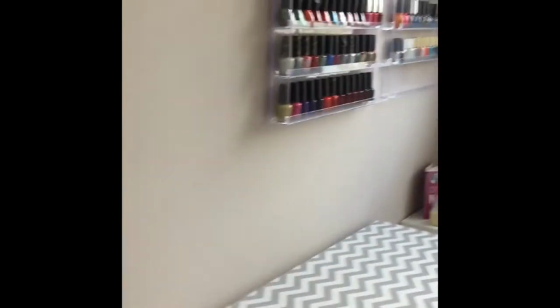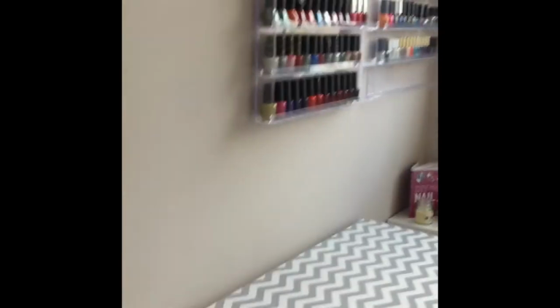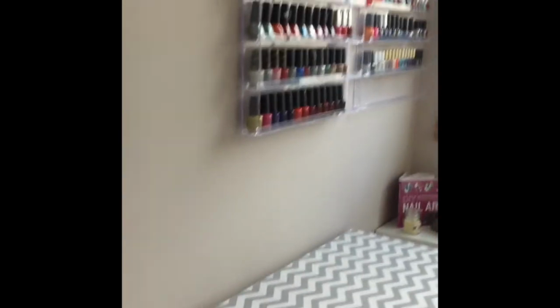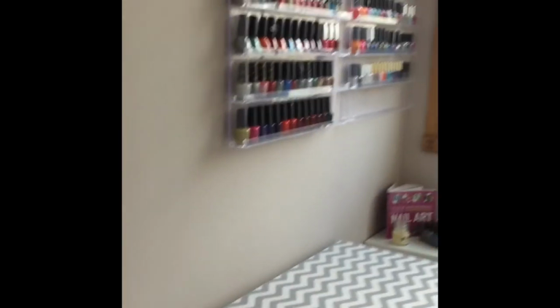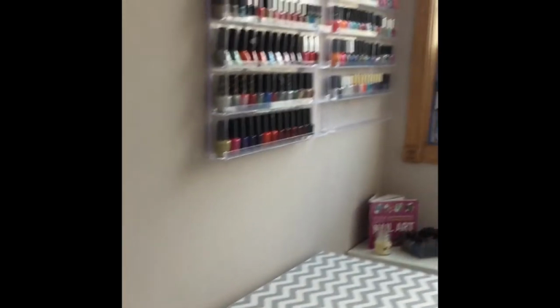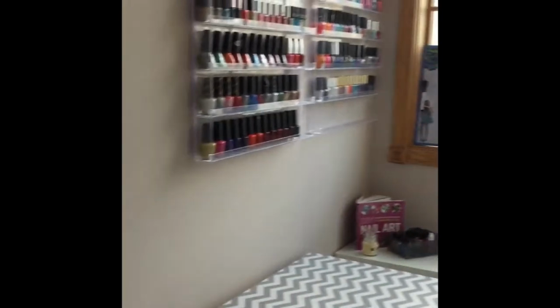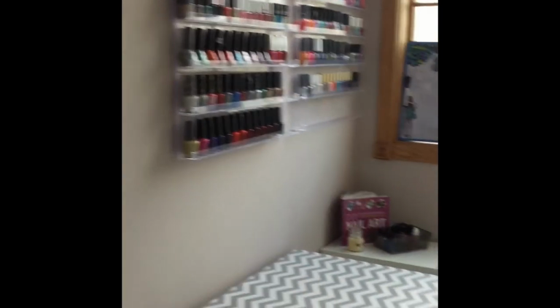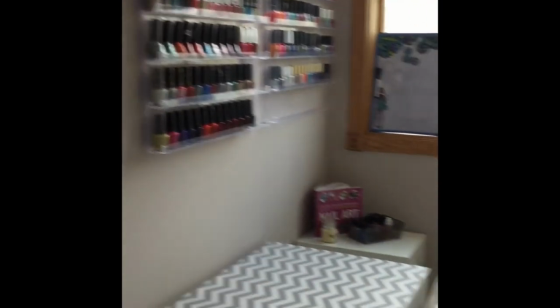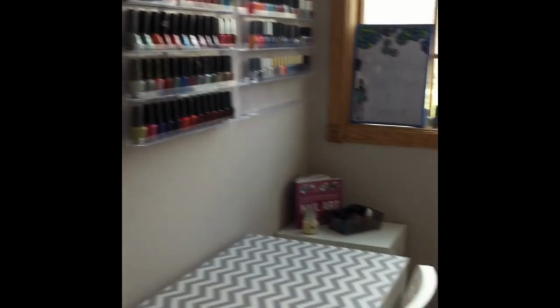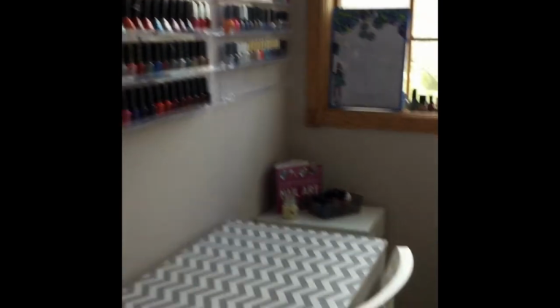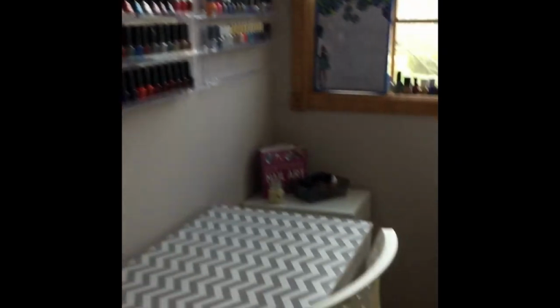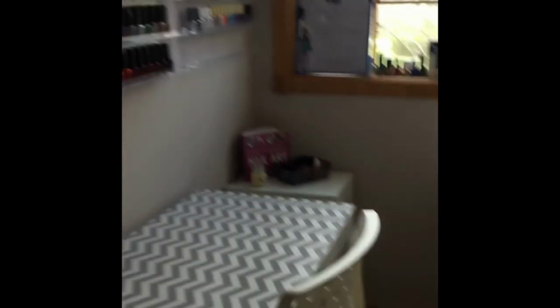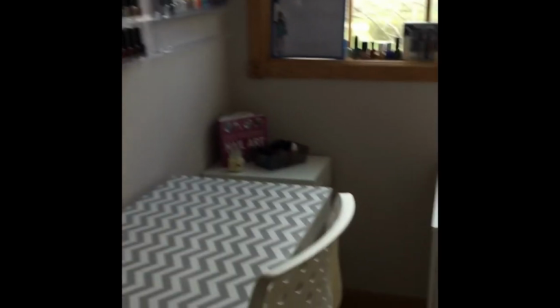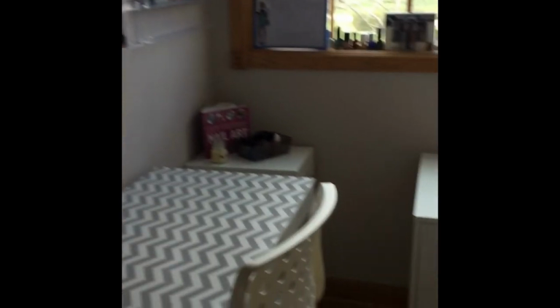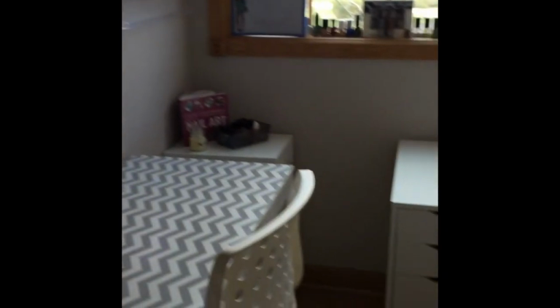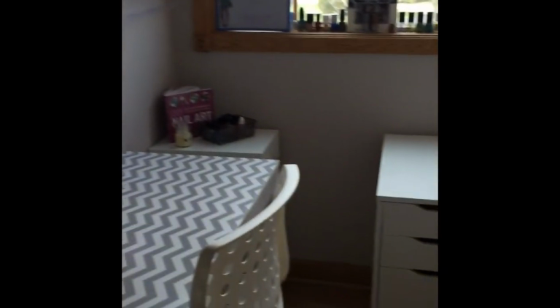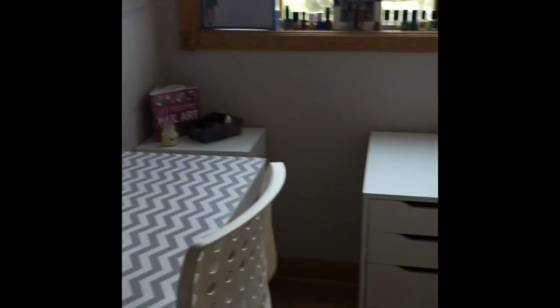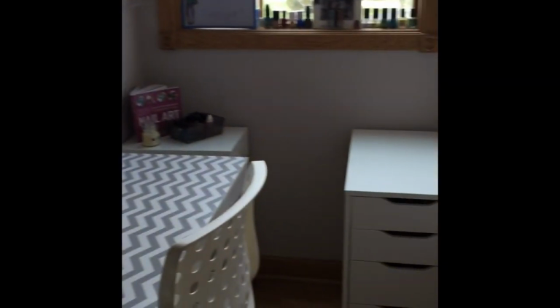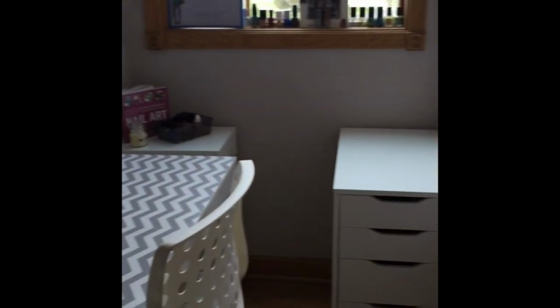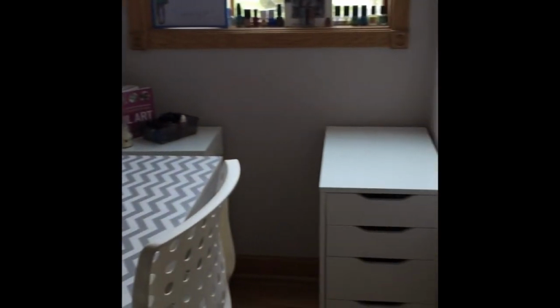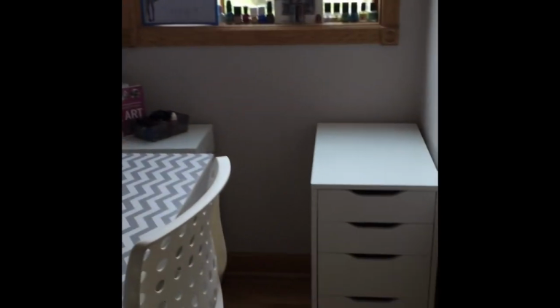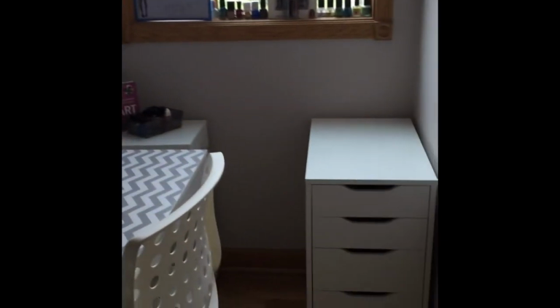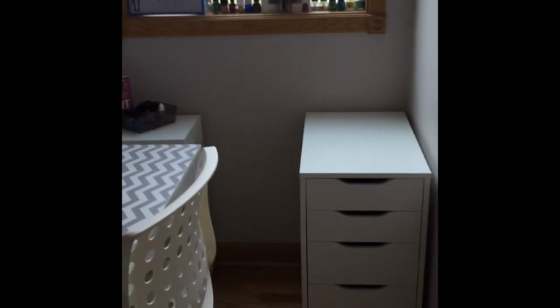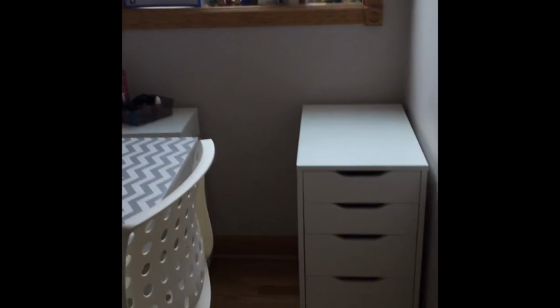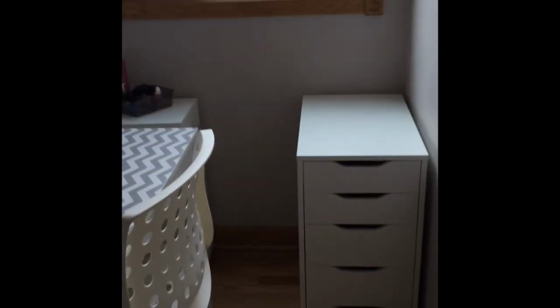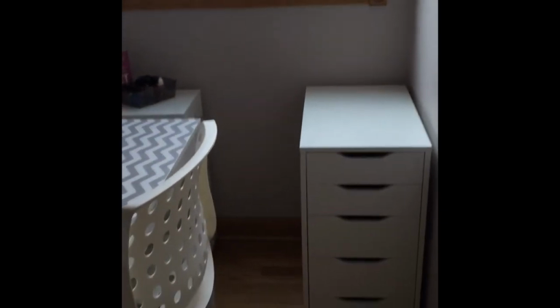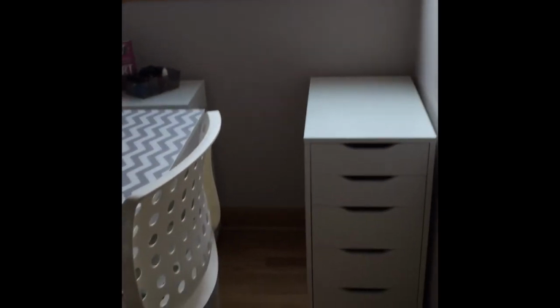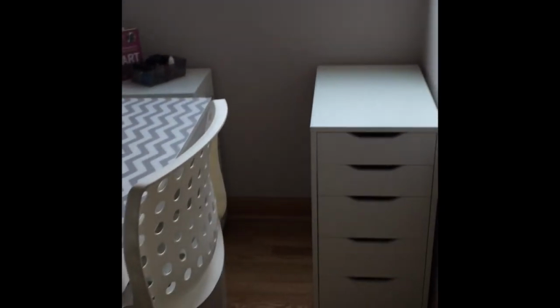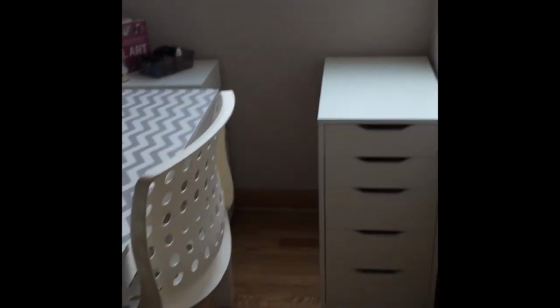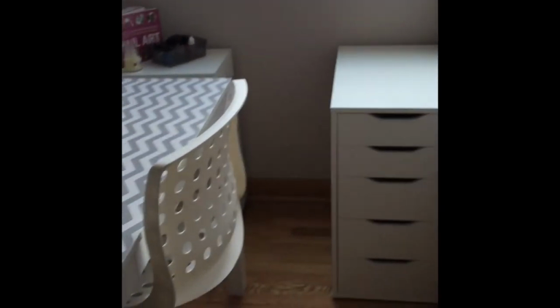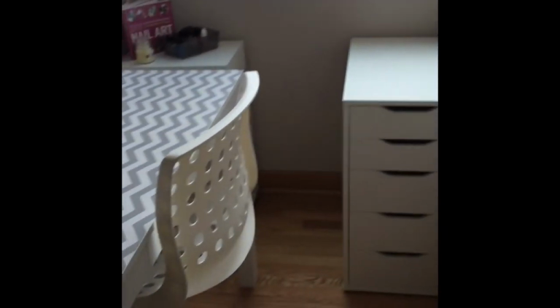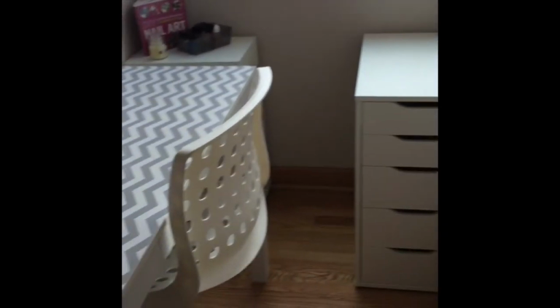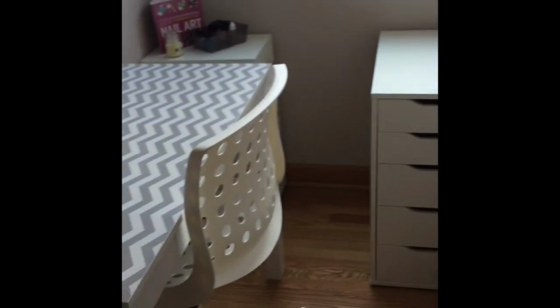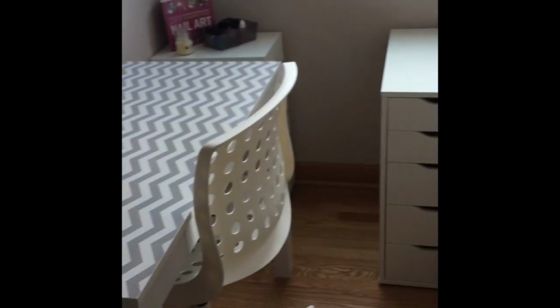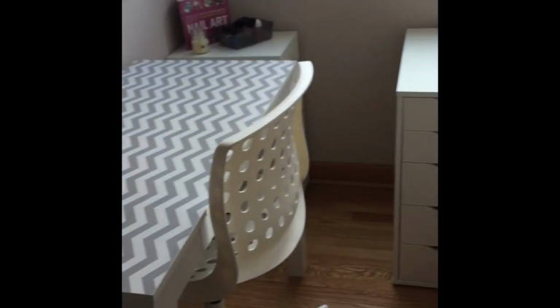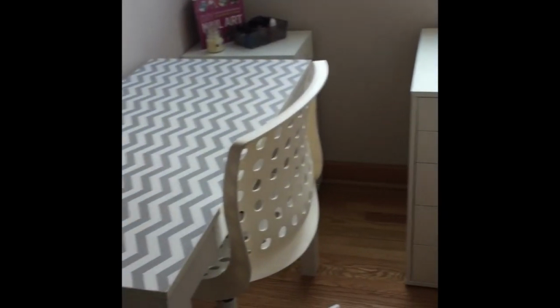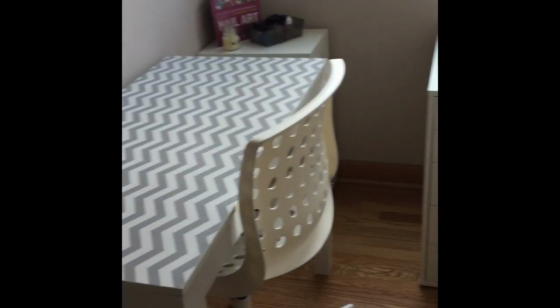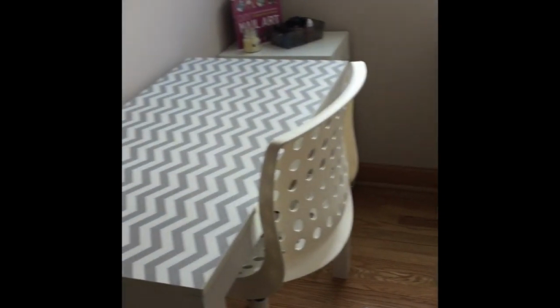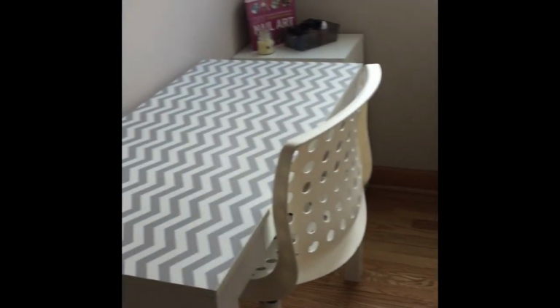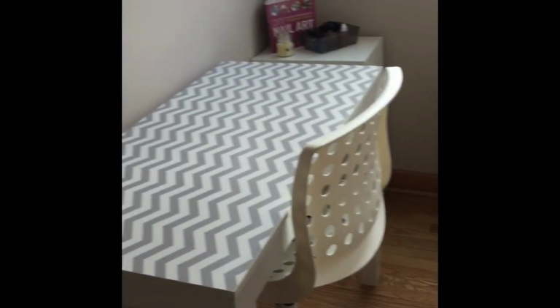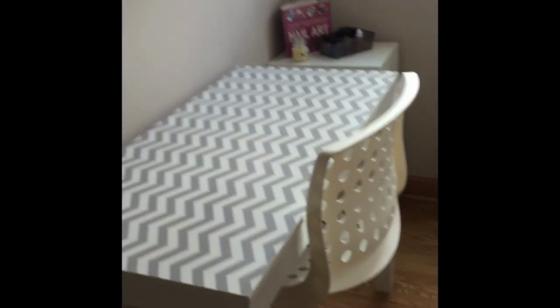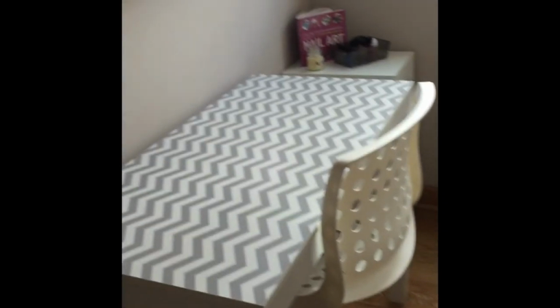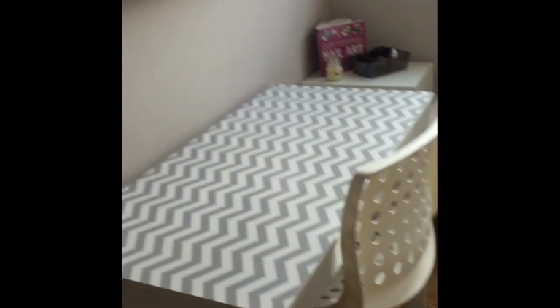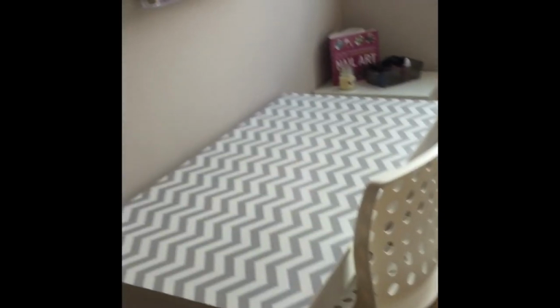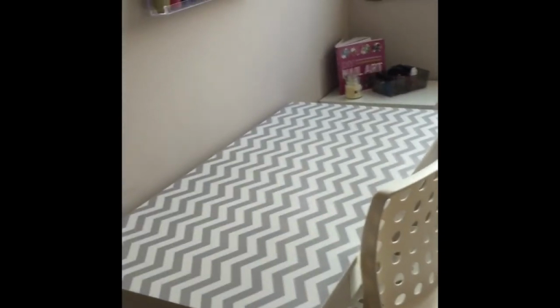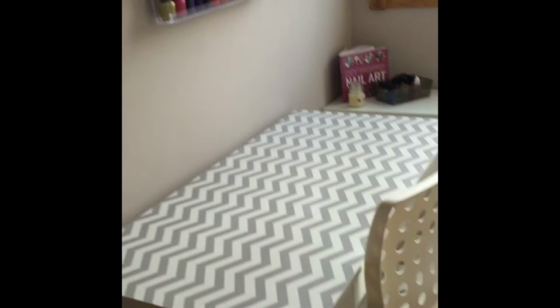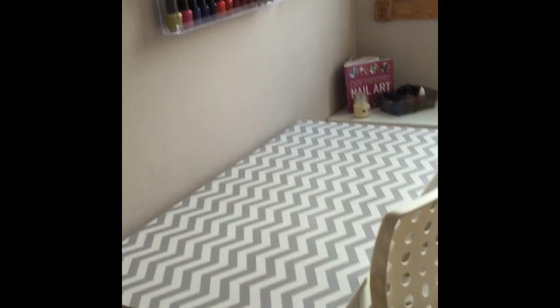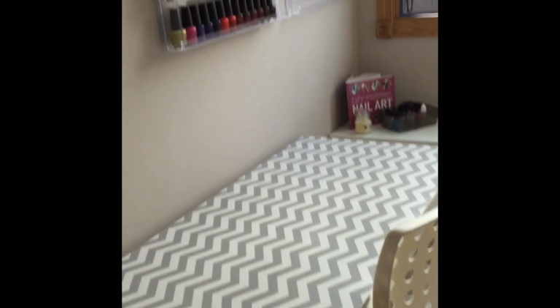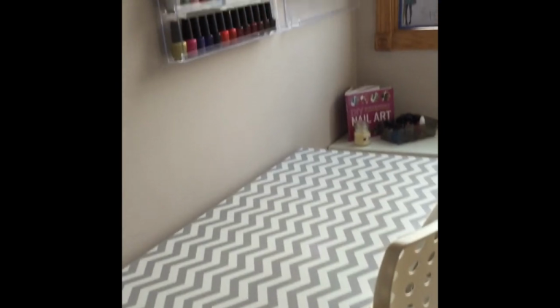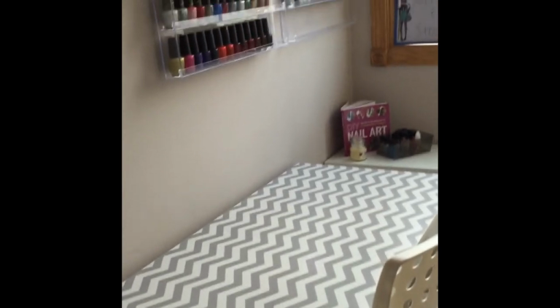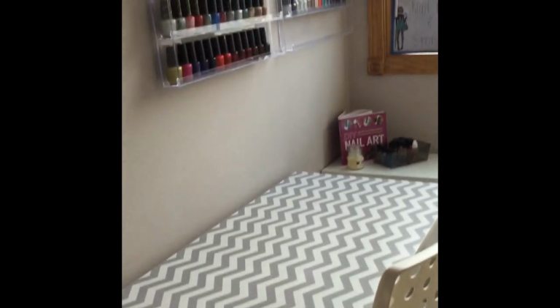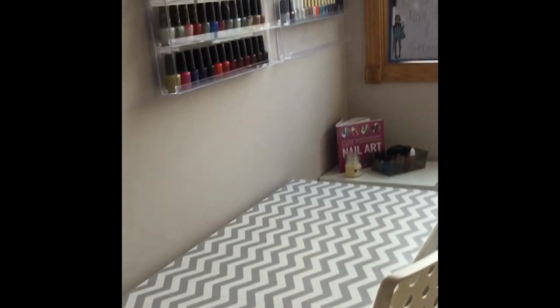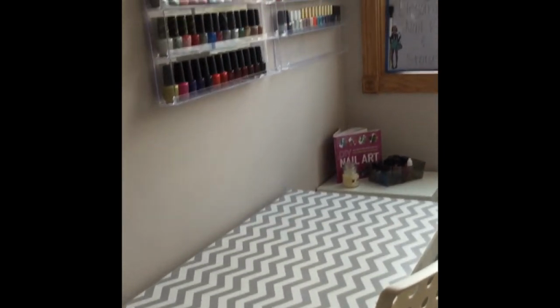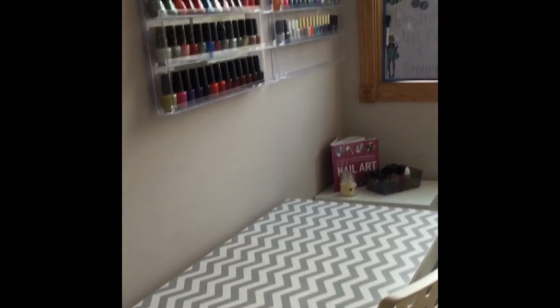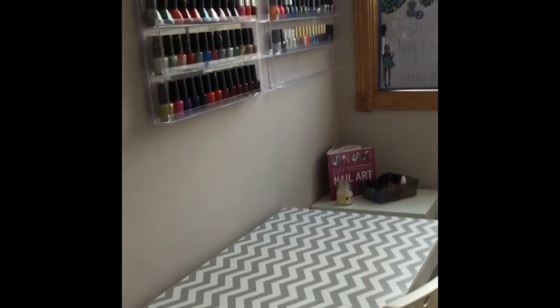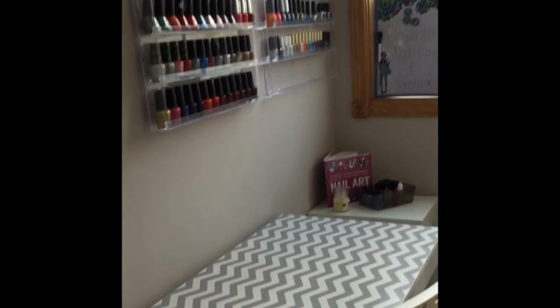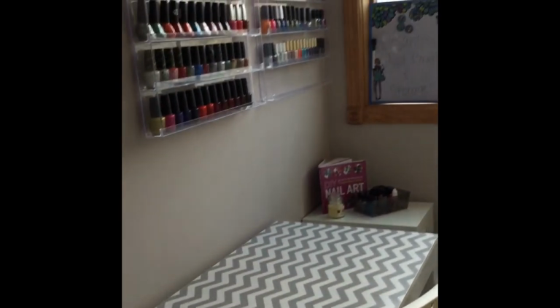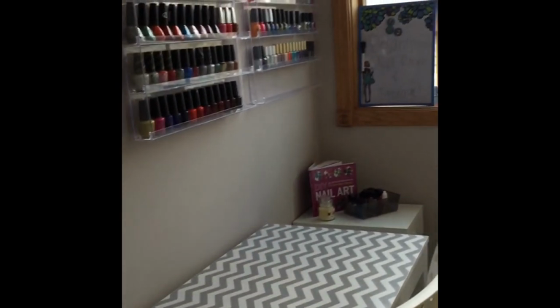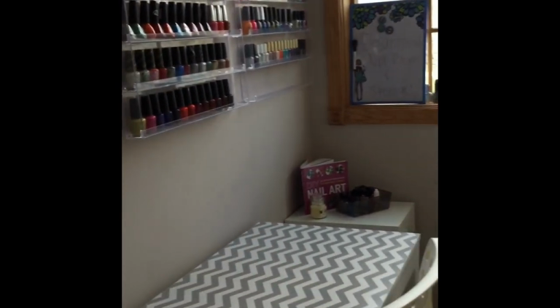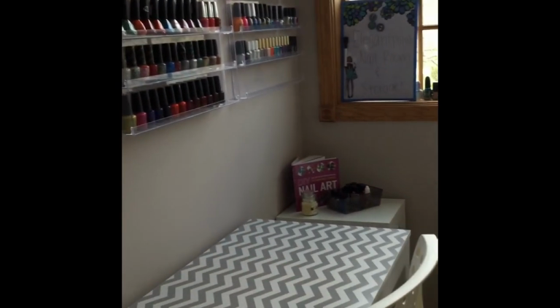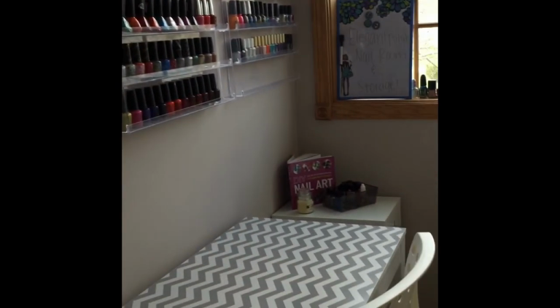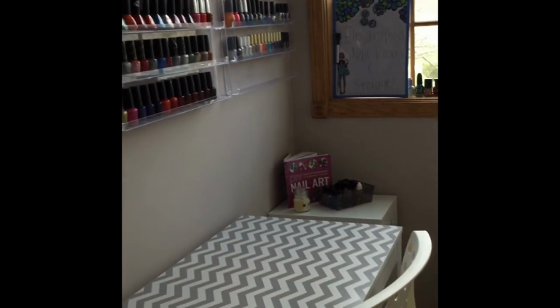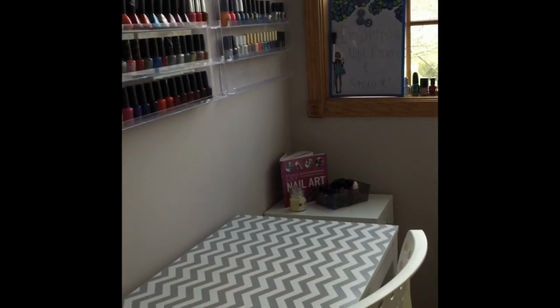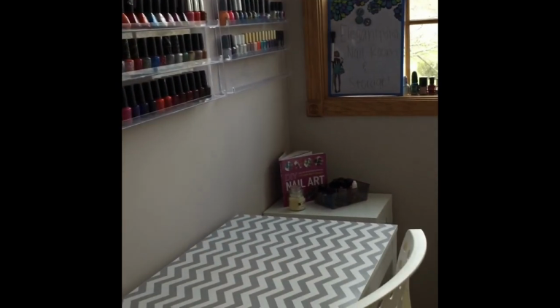So that is it for my room tour. I hope you guys liked this video. I will try to link everything in the description box for where I got it. Thanks for watching!